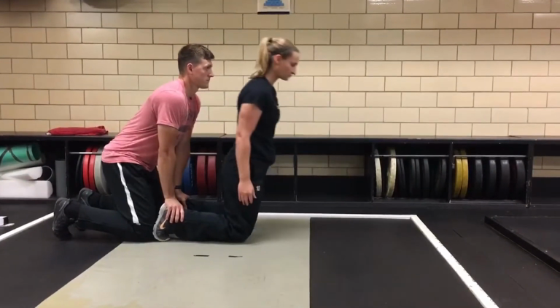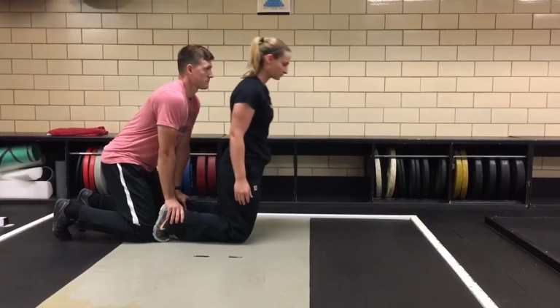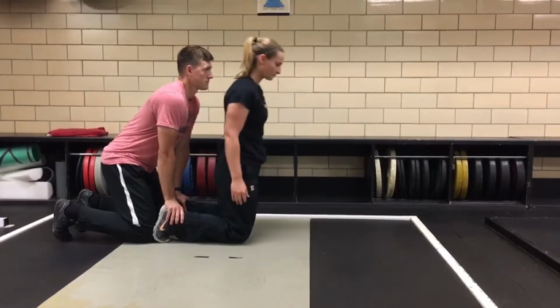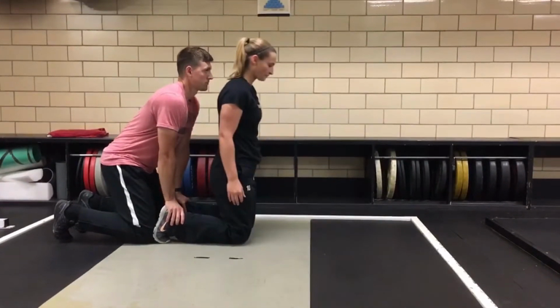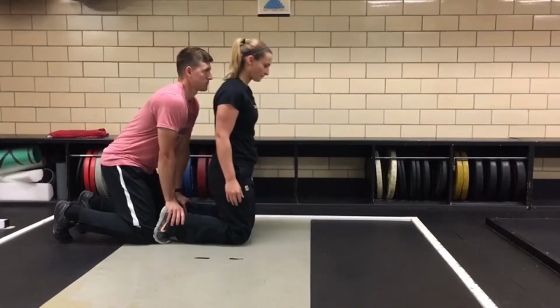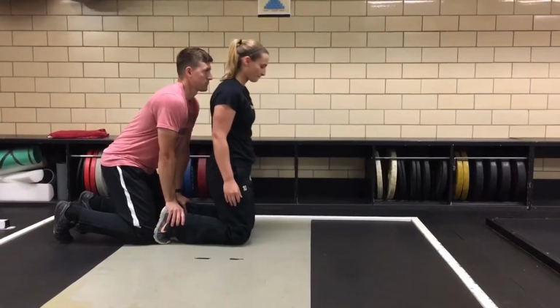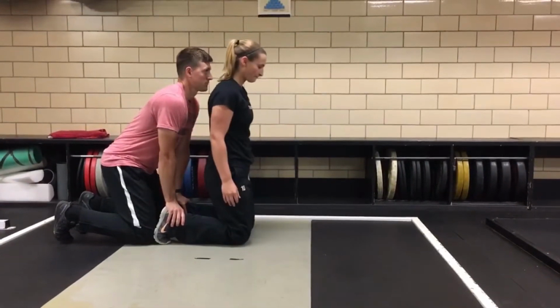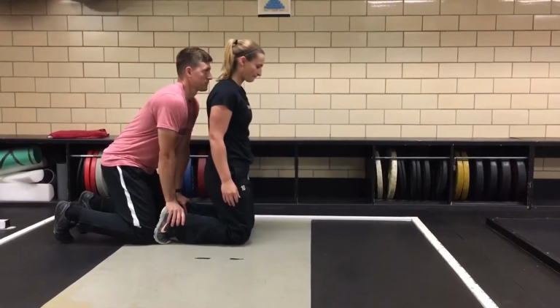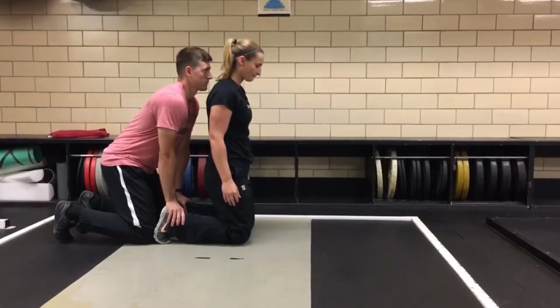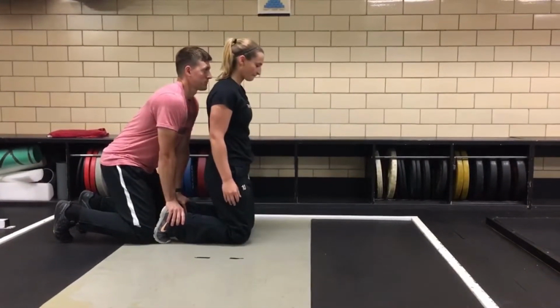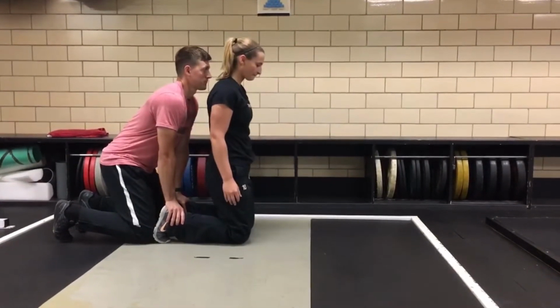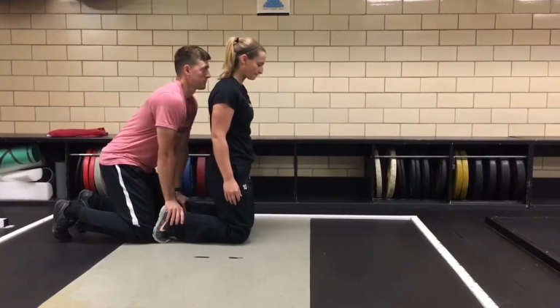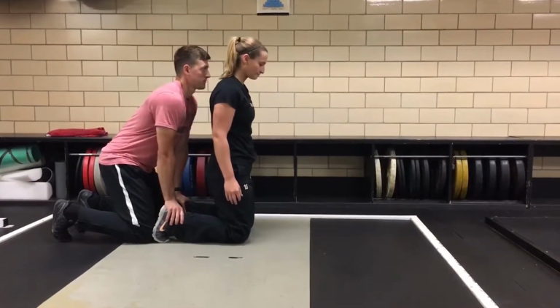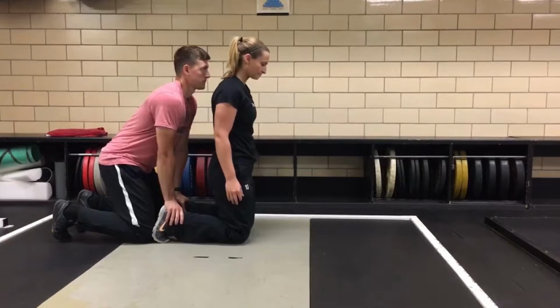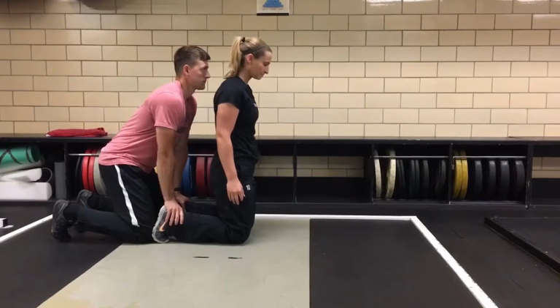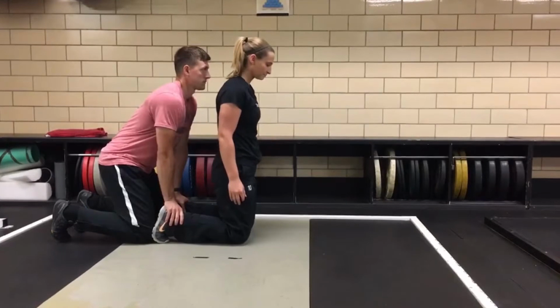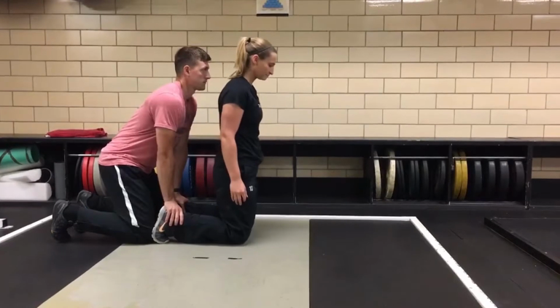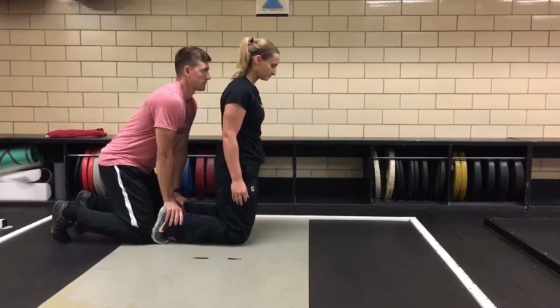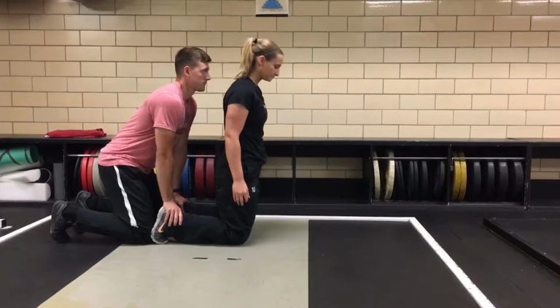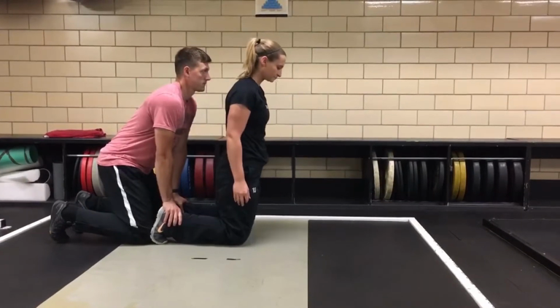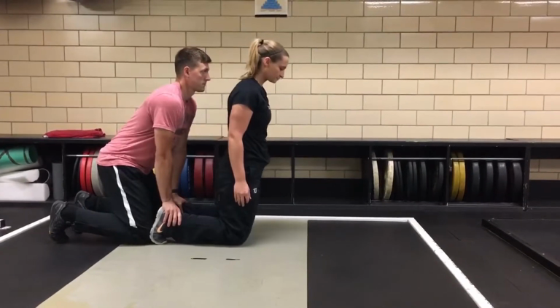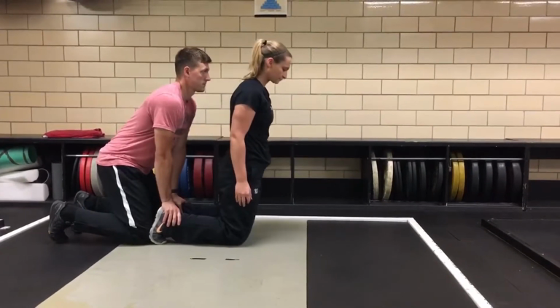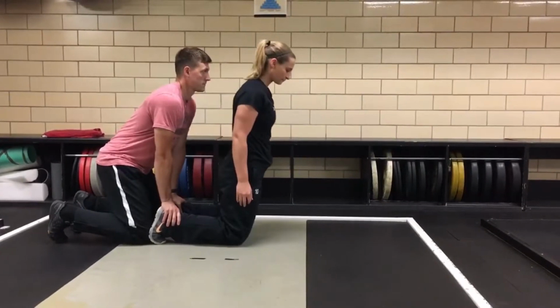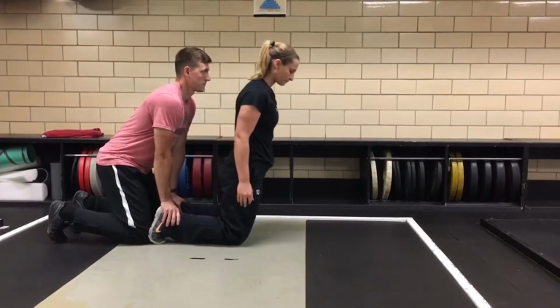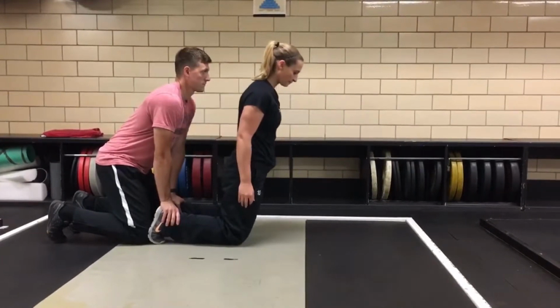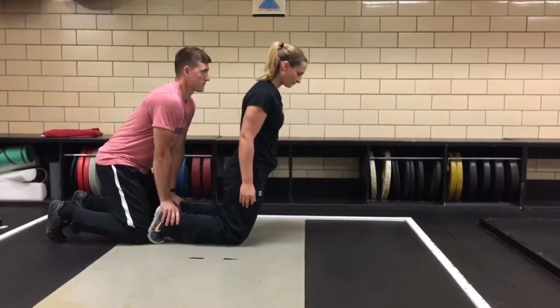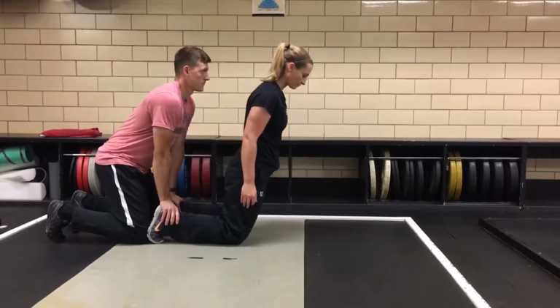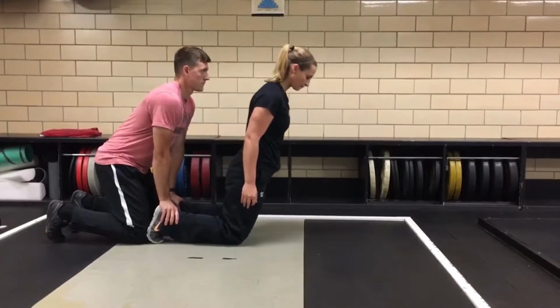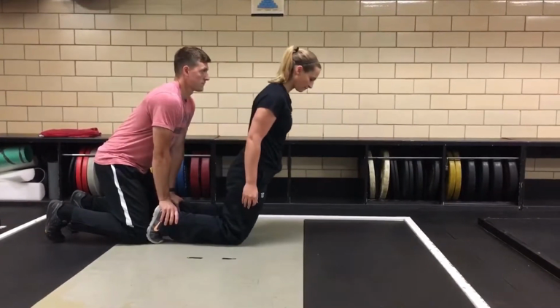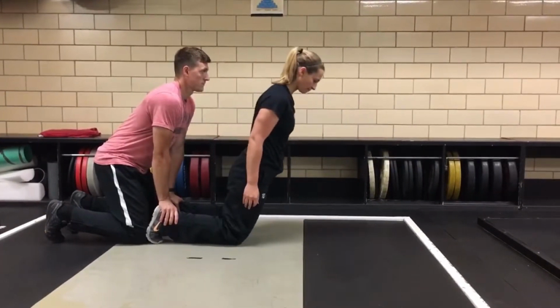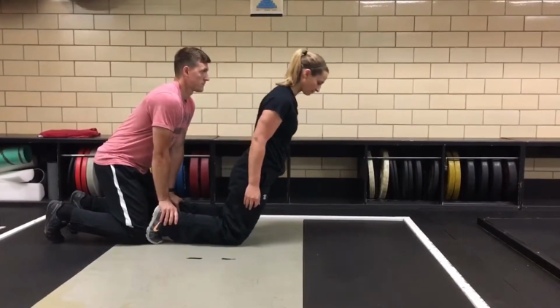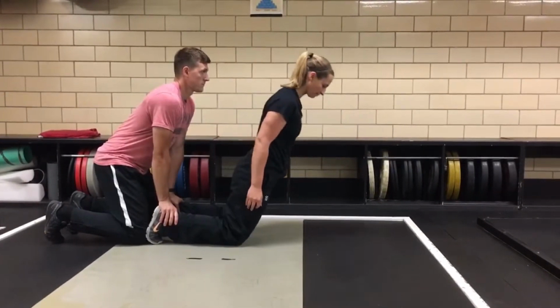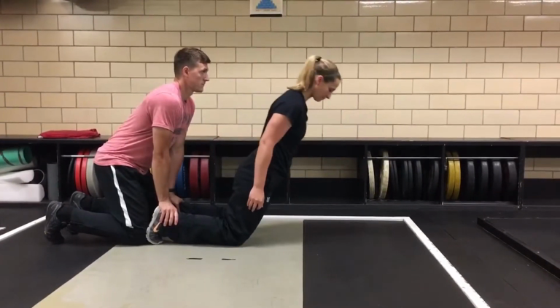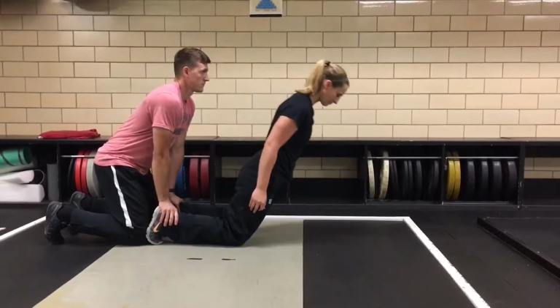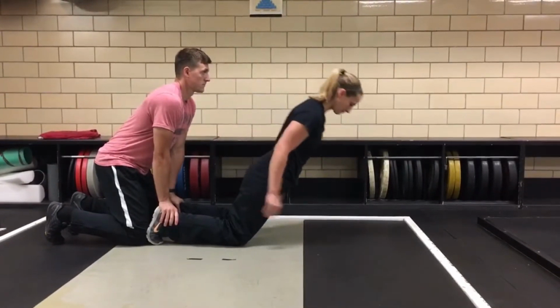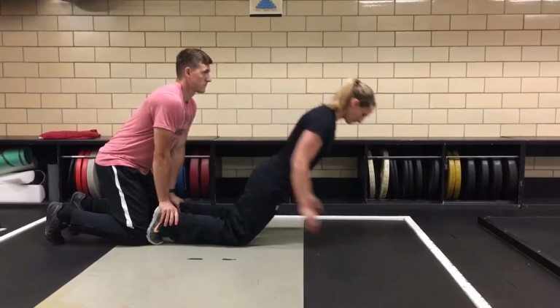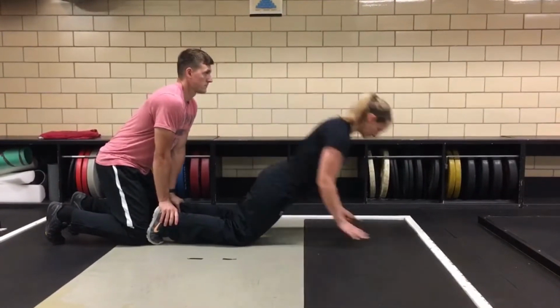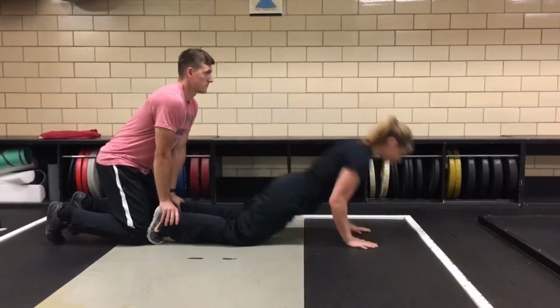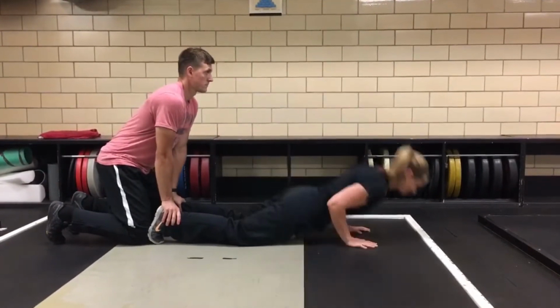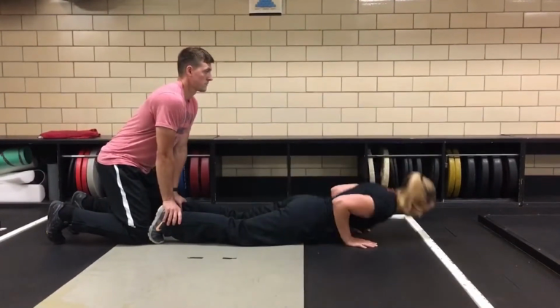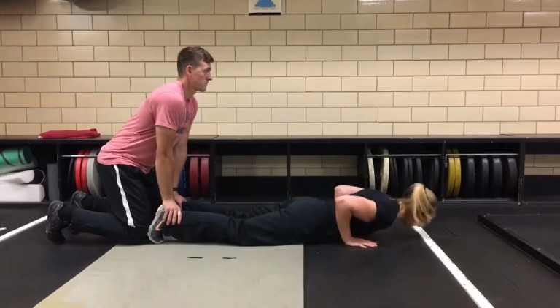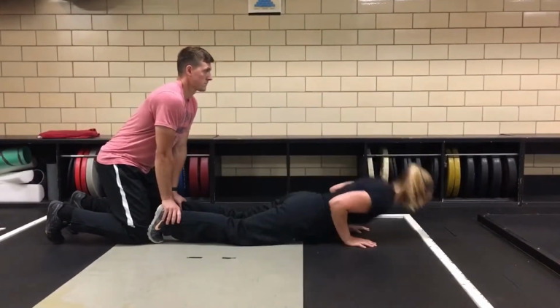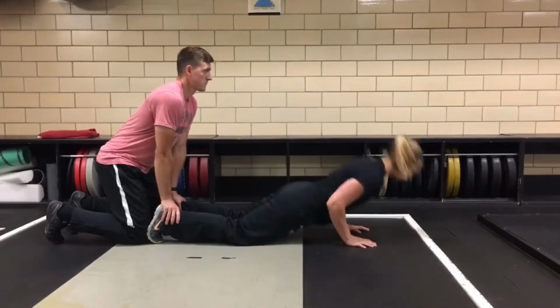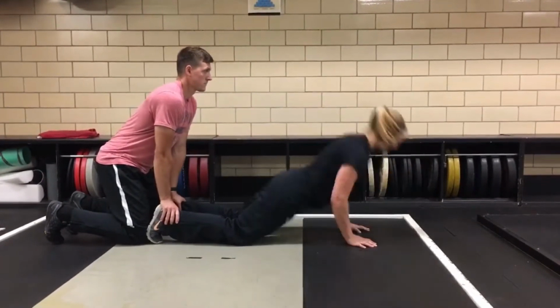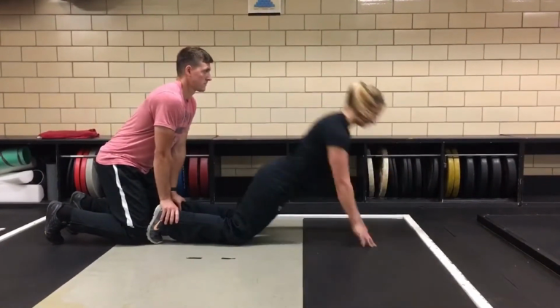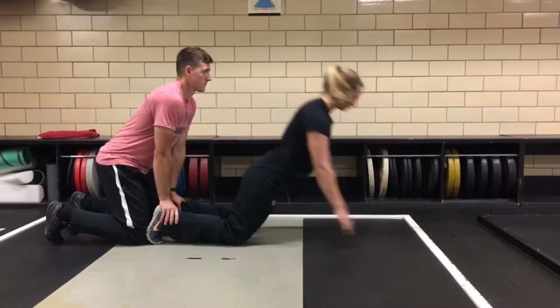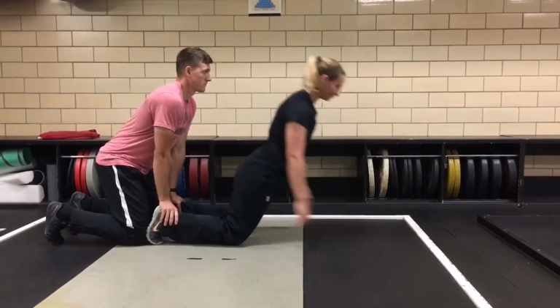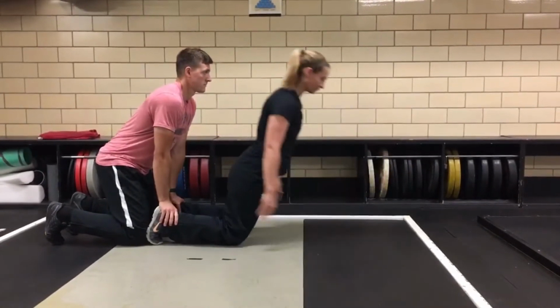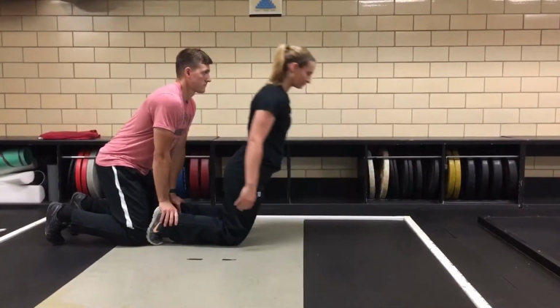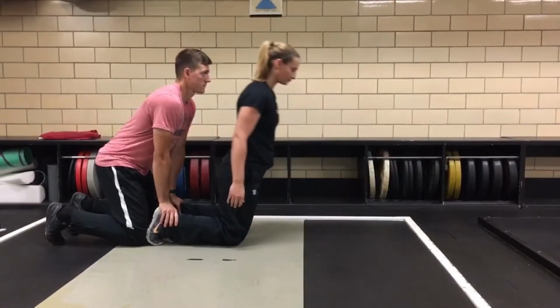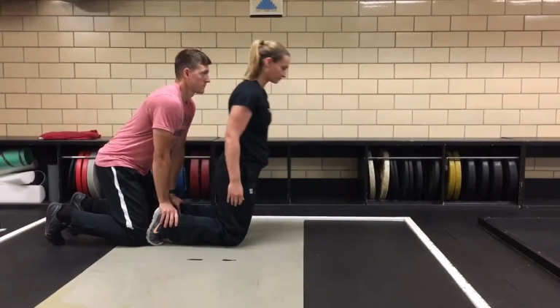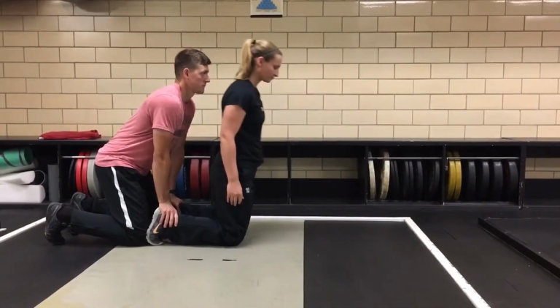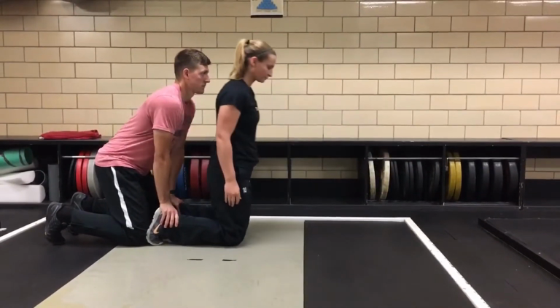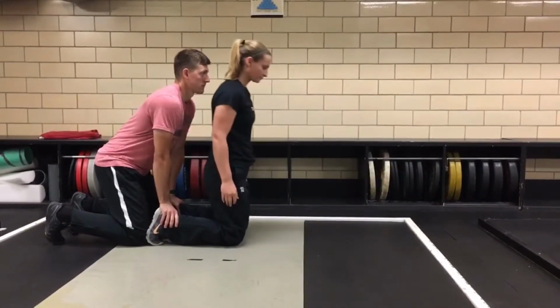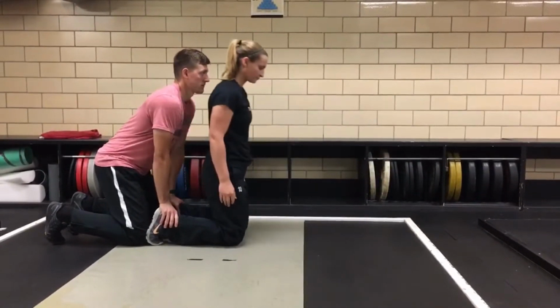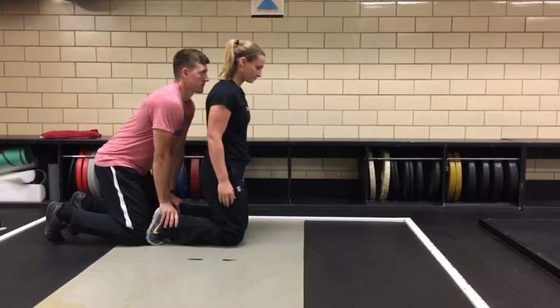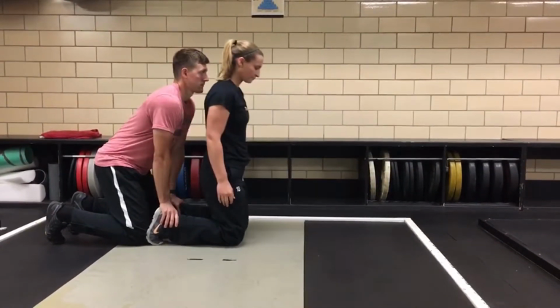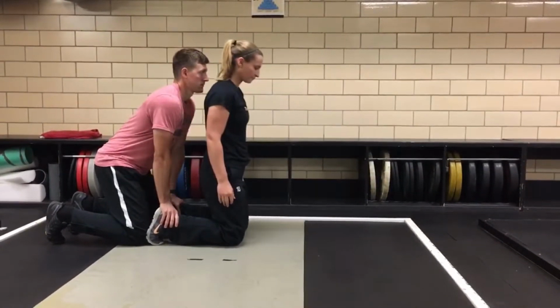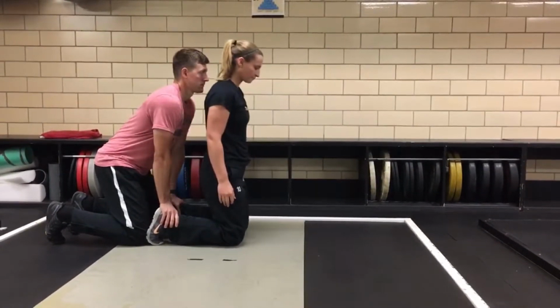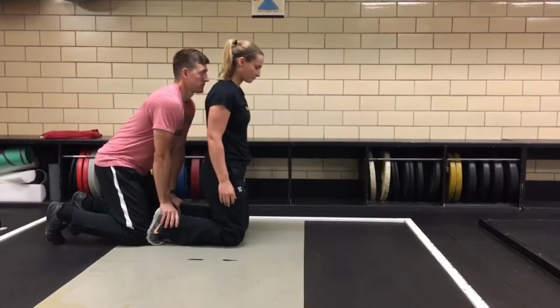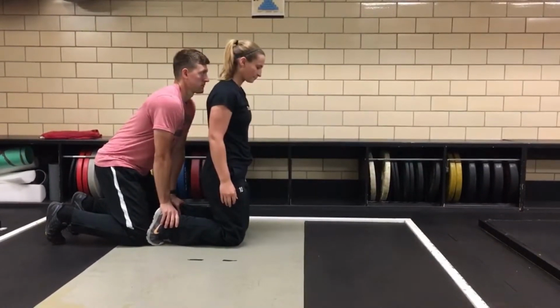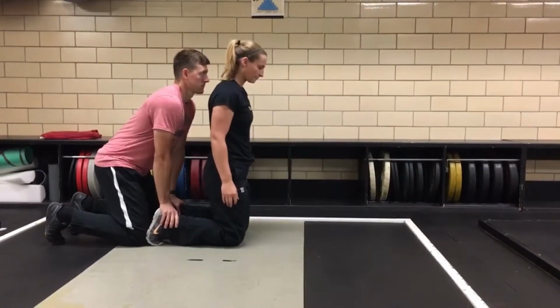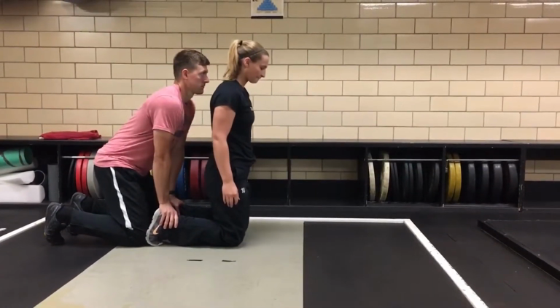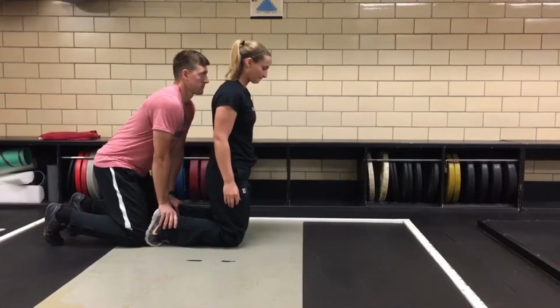Go until you need to put your hands down, then give yourself a light push and continue to contract the hamstrings to pull yourself back up.